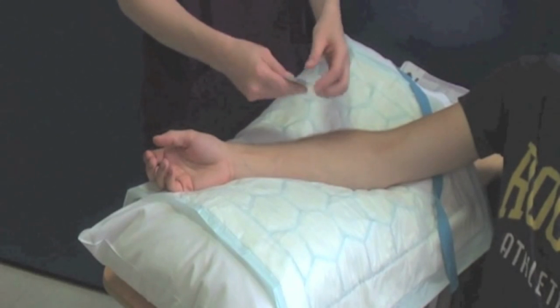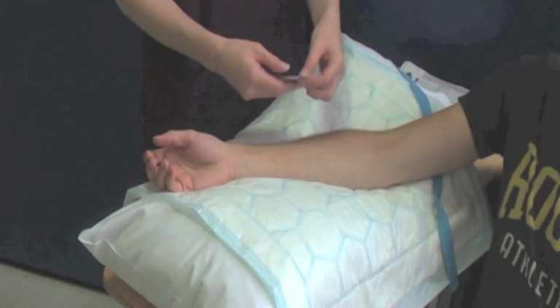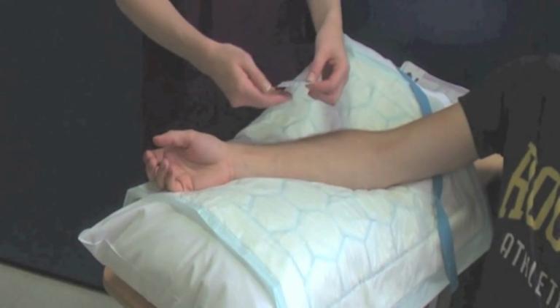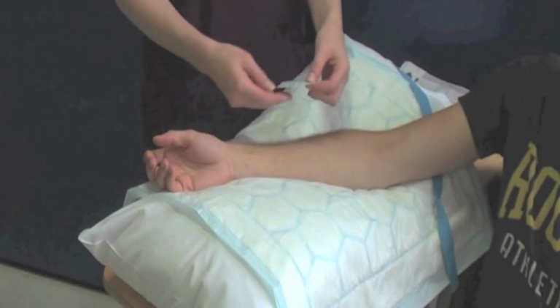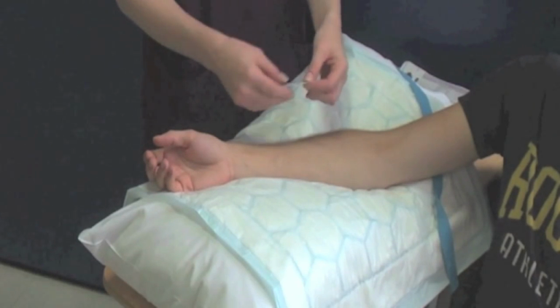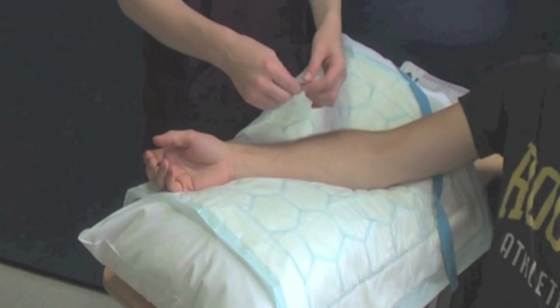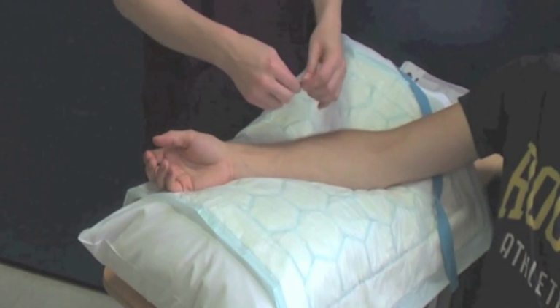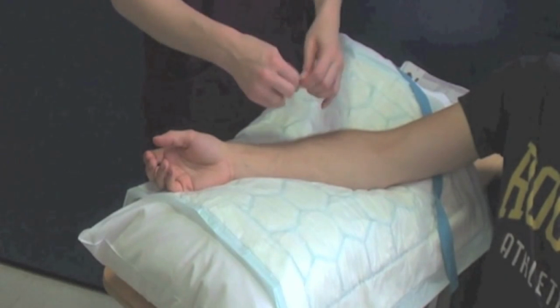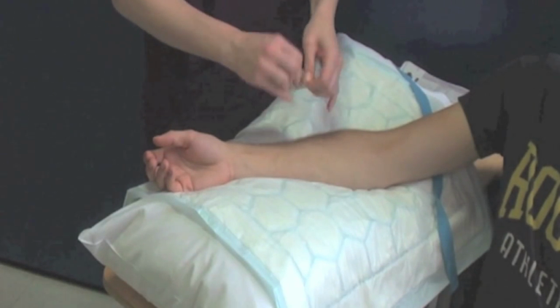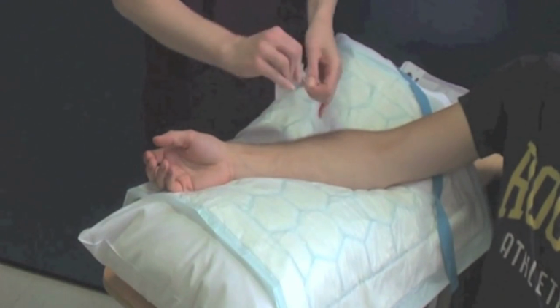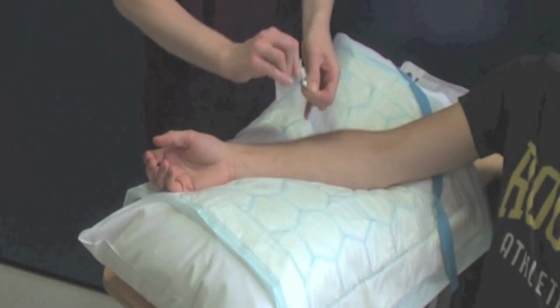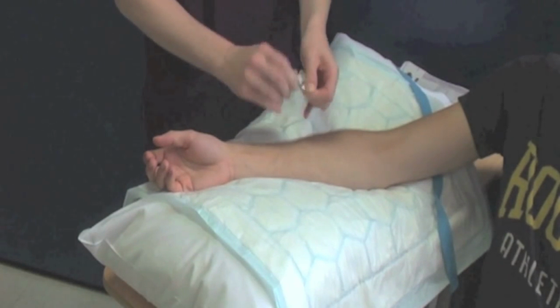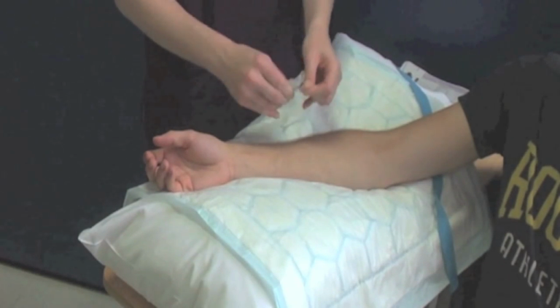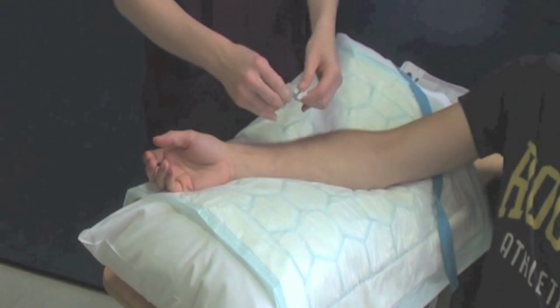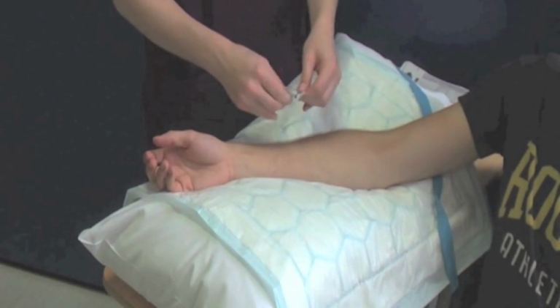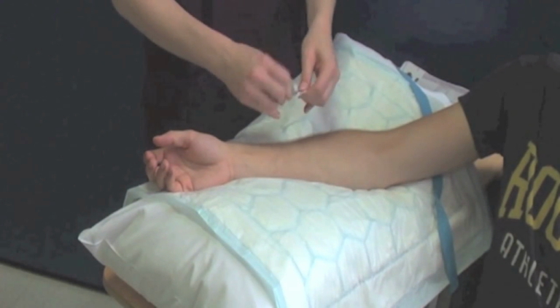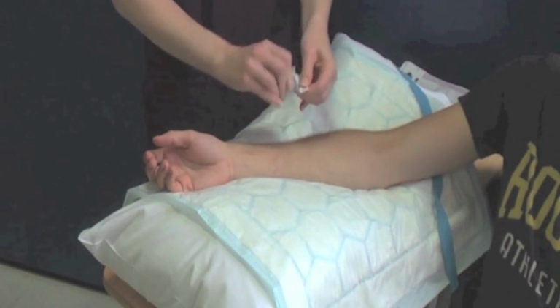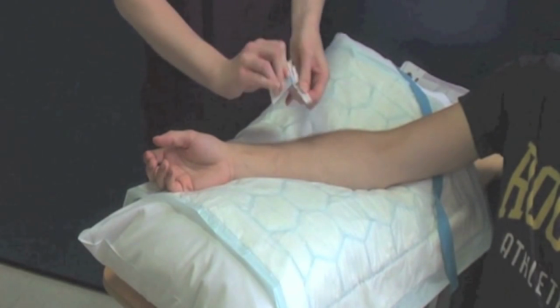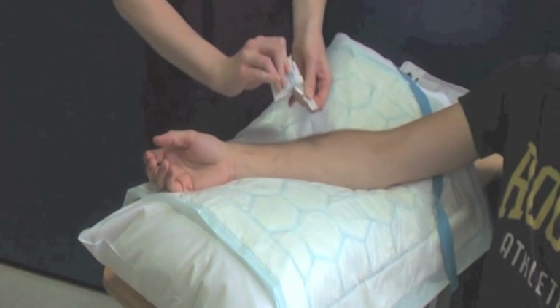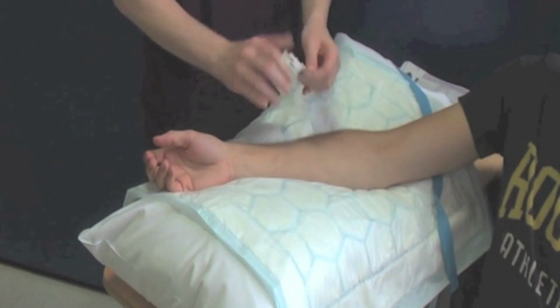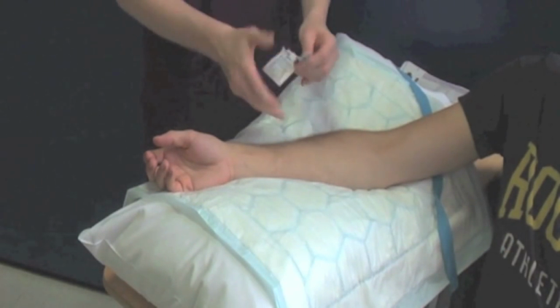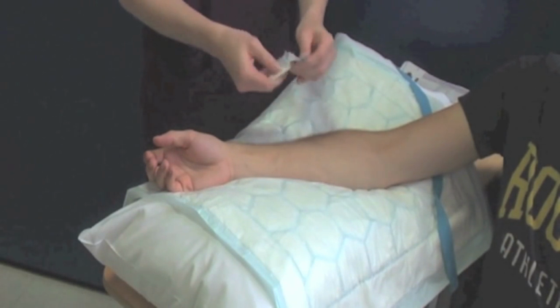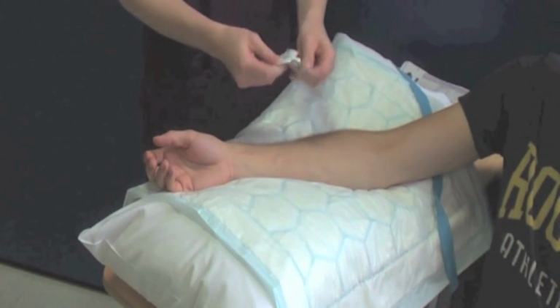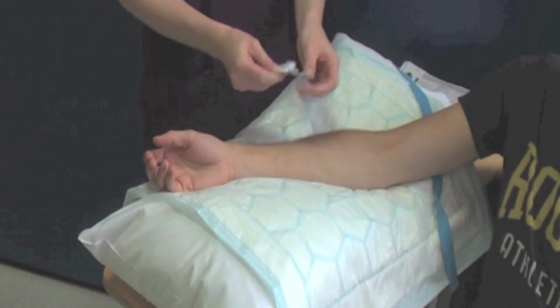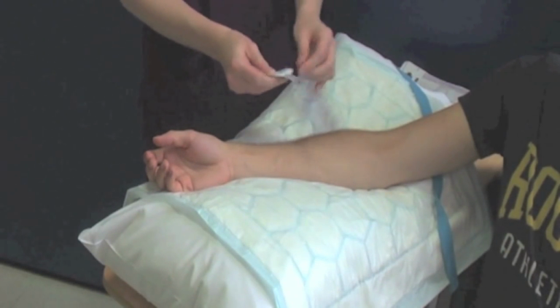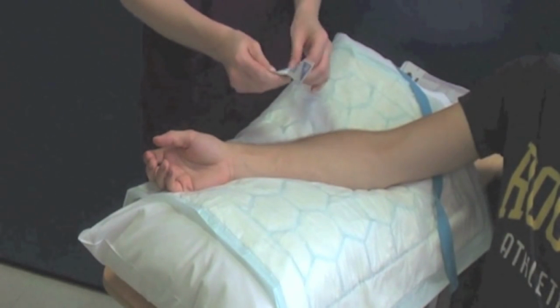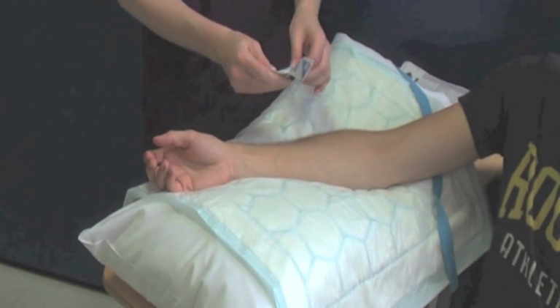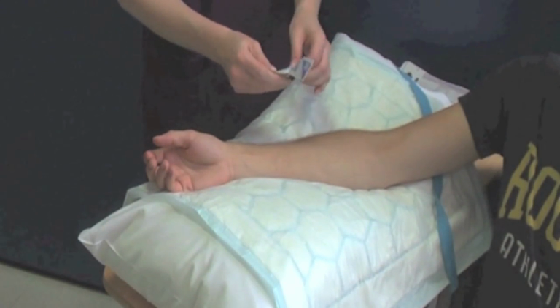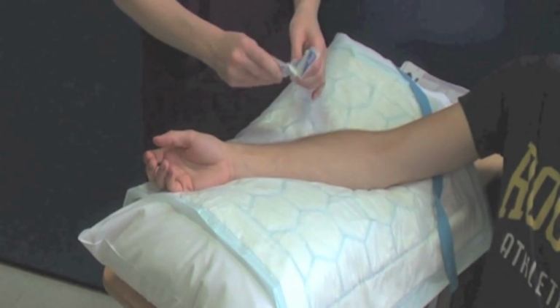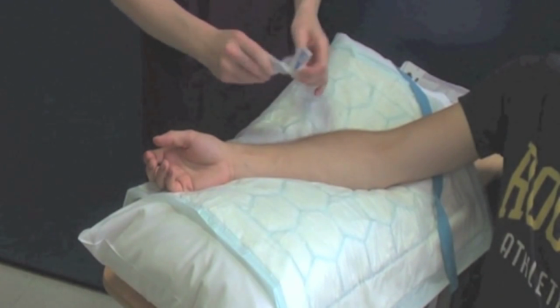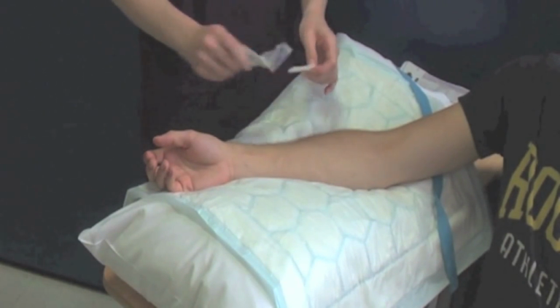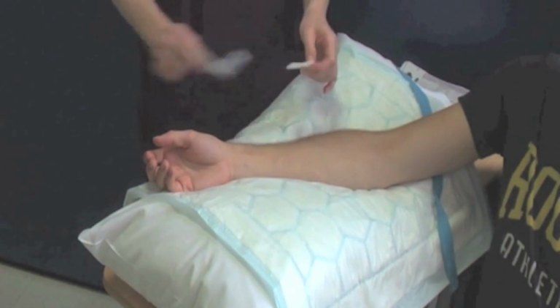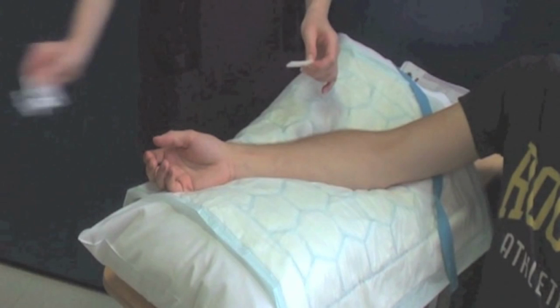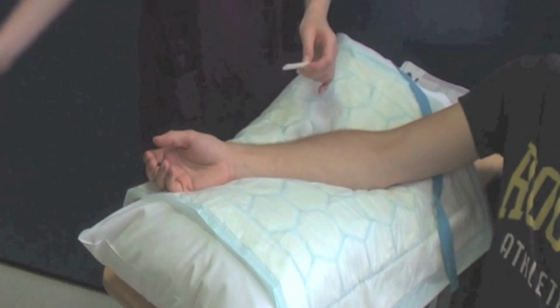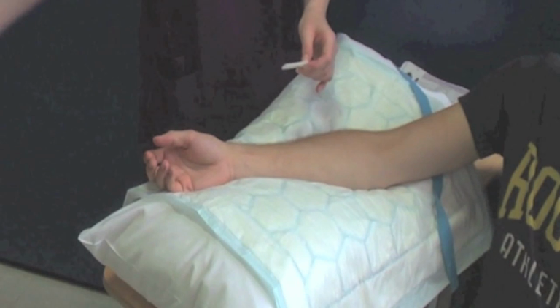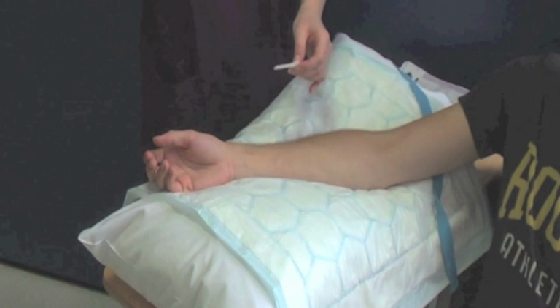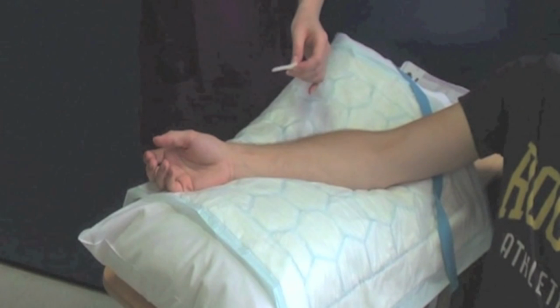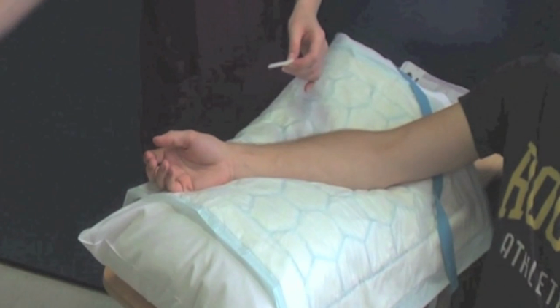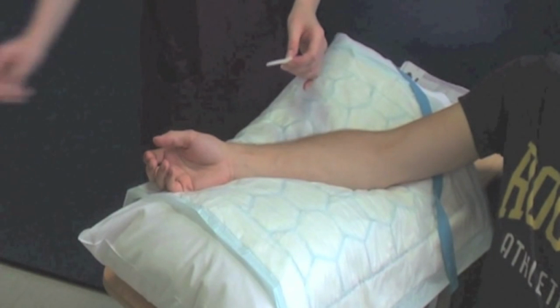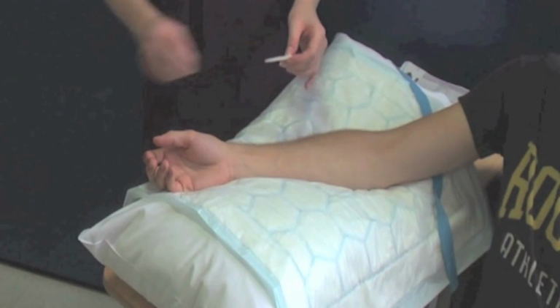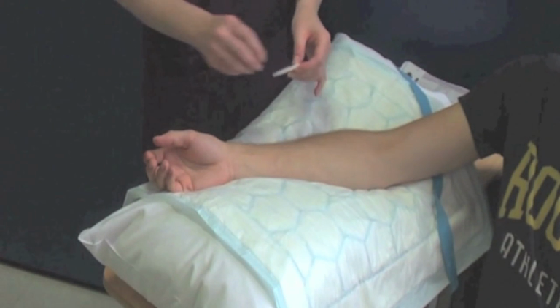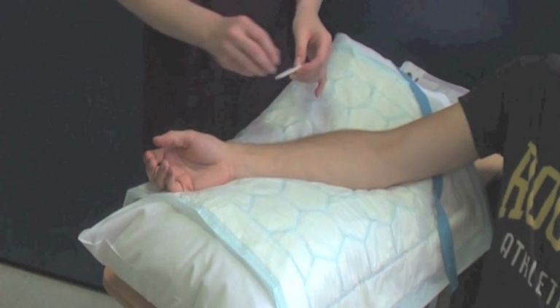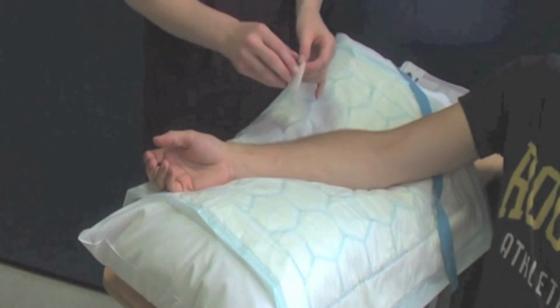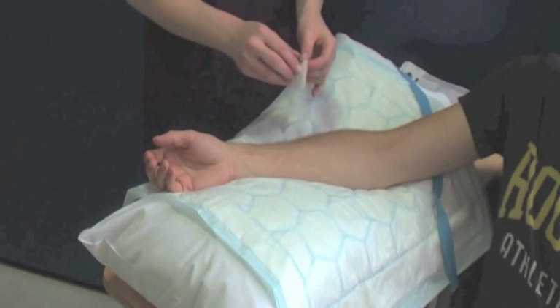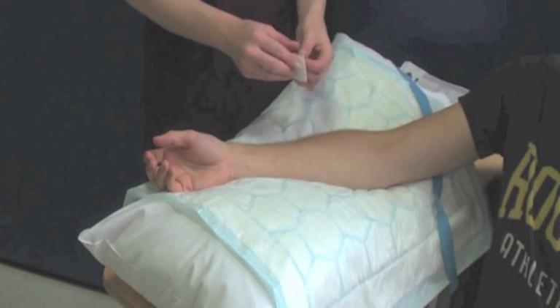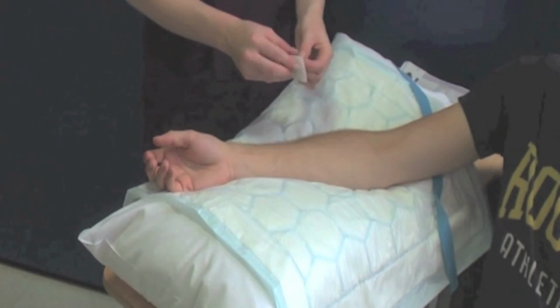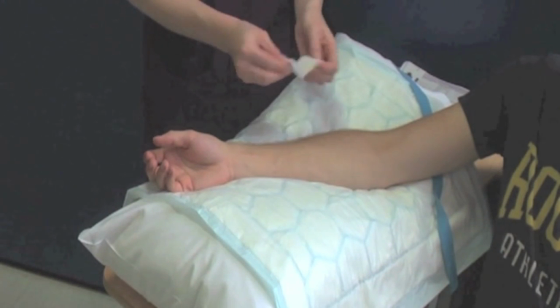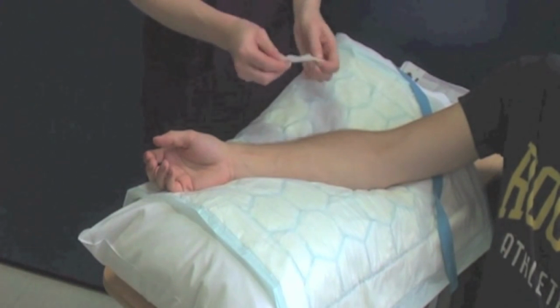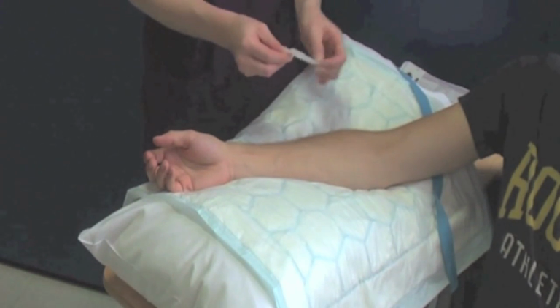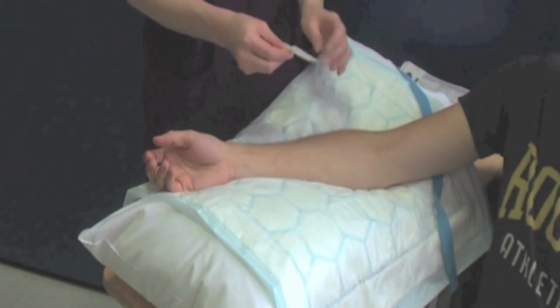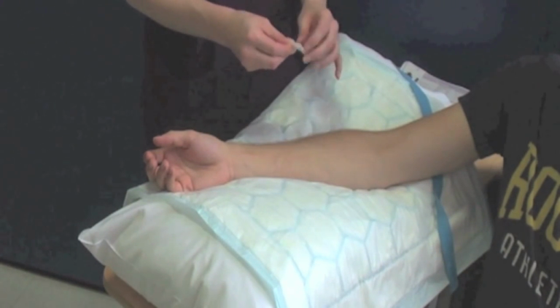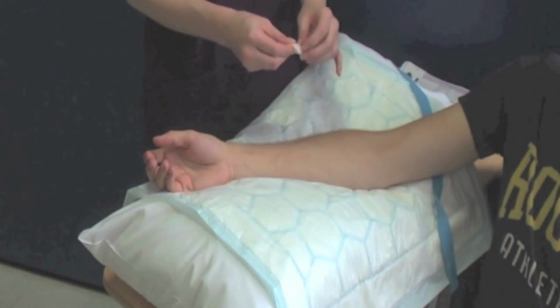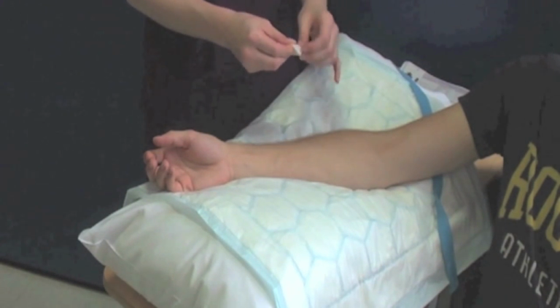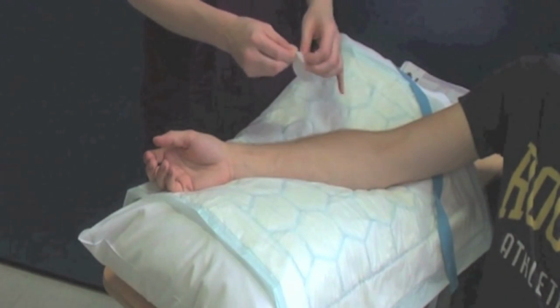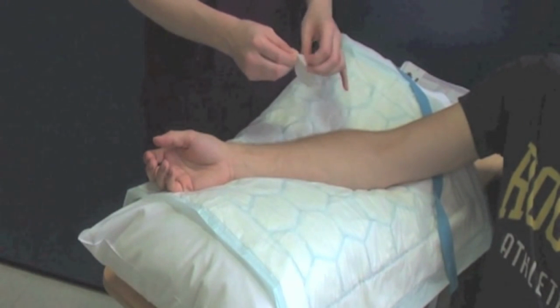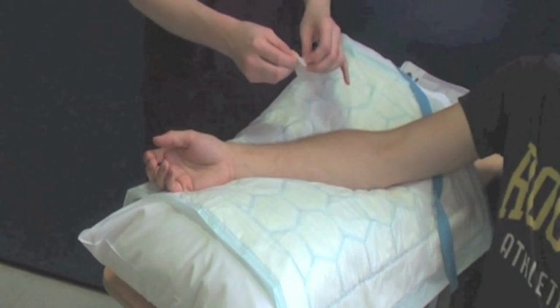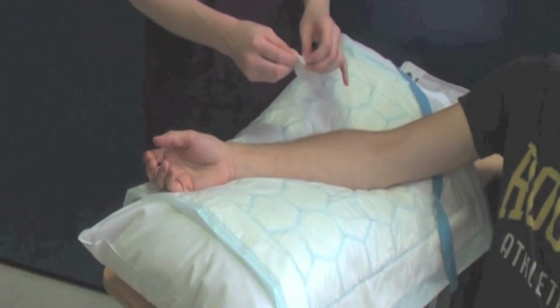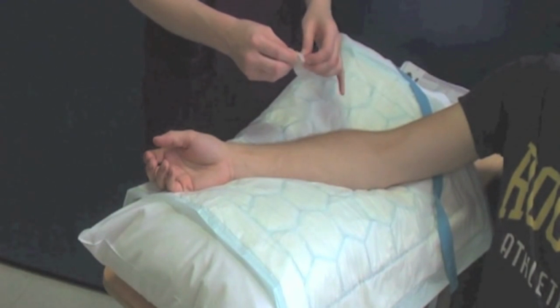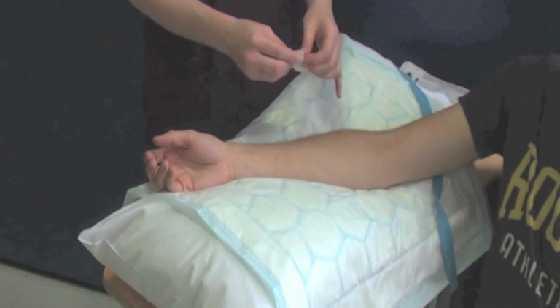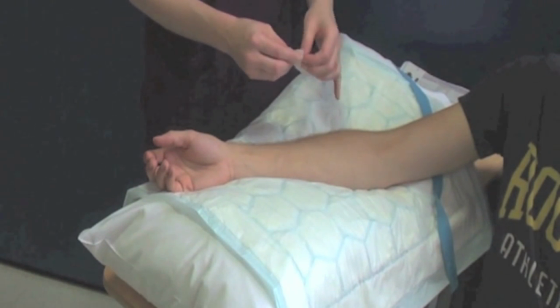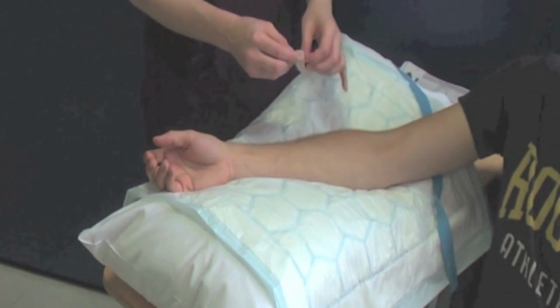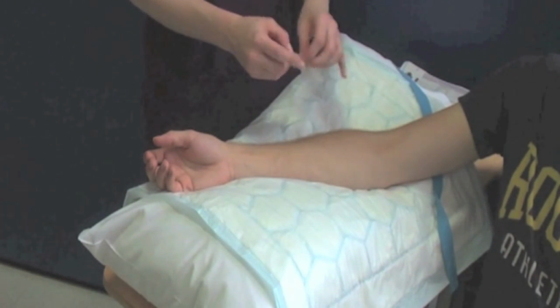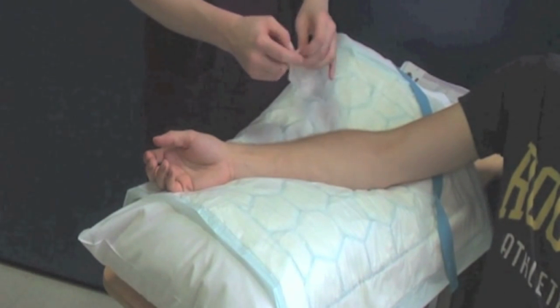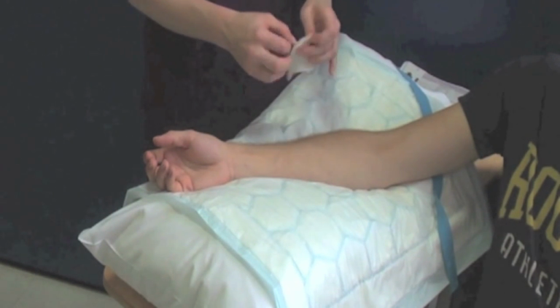Use the Chlorhexidine wipe to clean the patient's skin using a vigorous rubbing action and allow the skin to air-dry for 30 seconds.